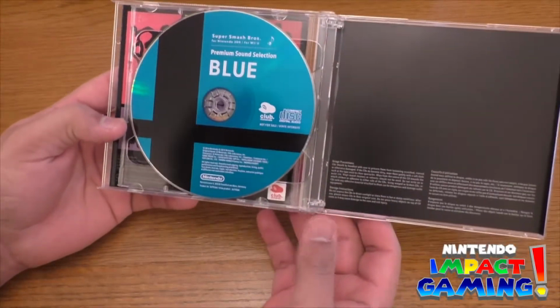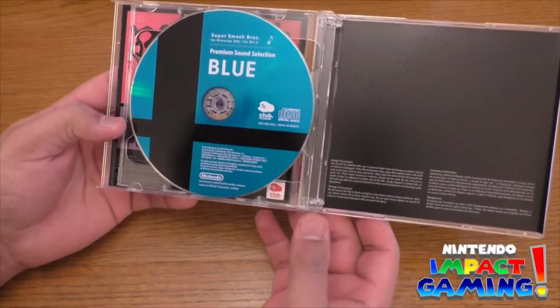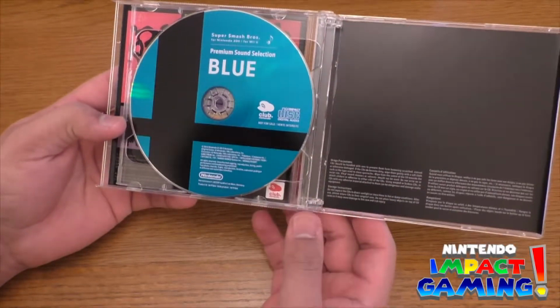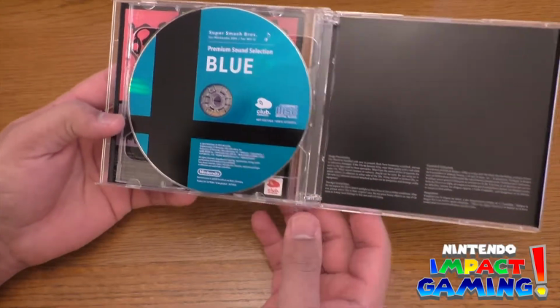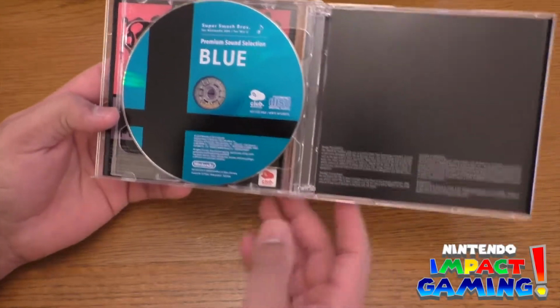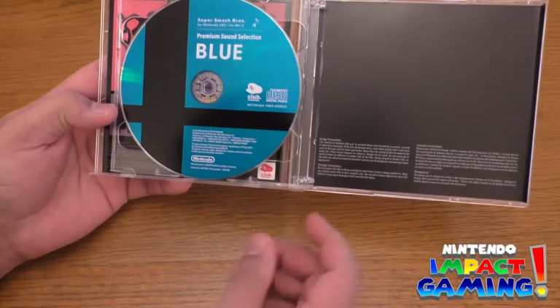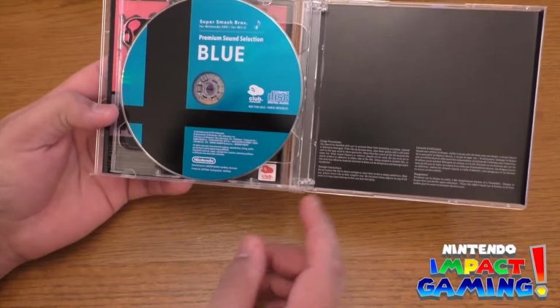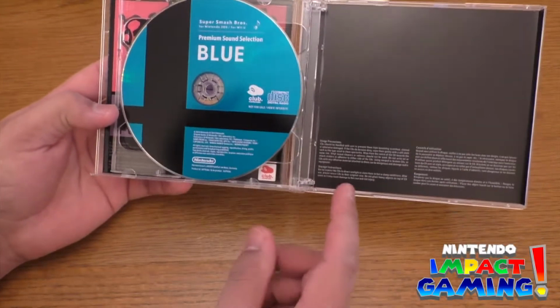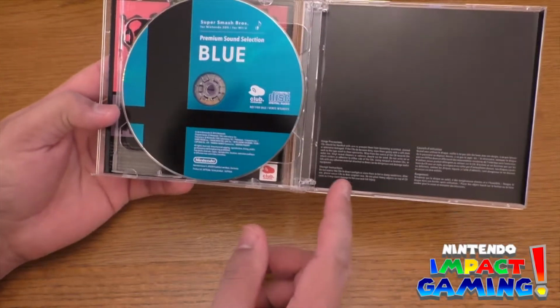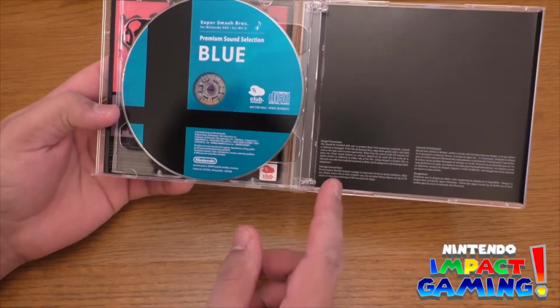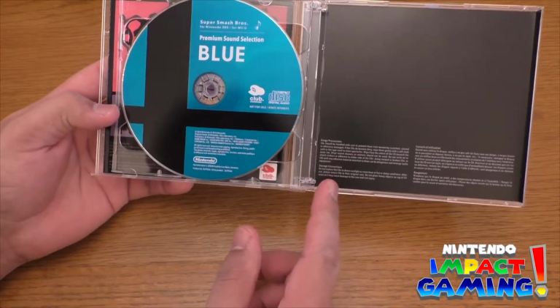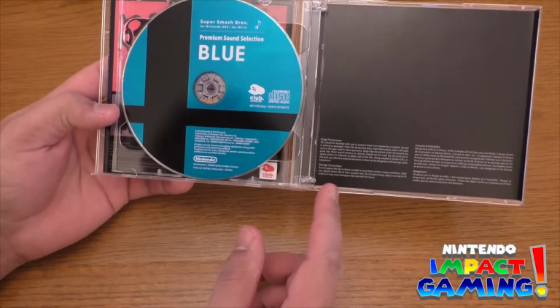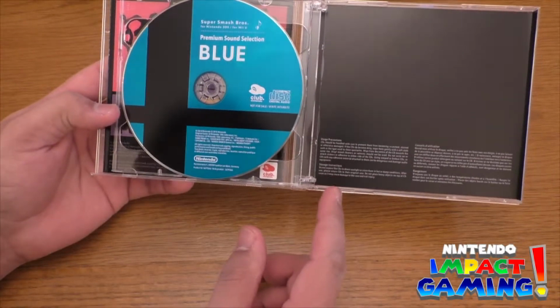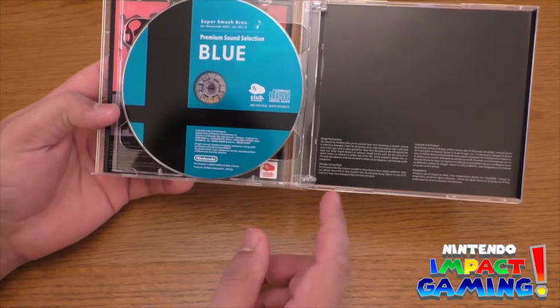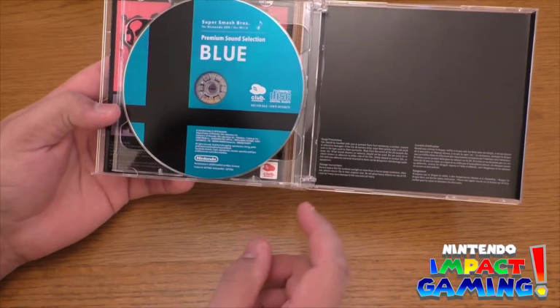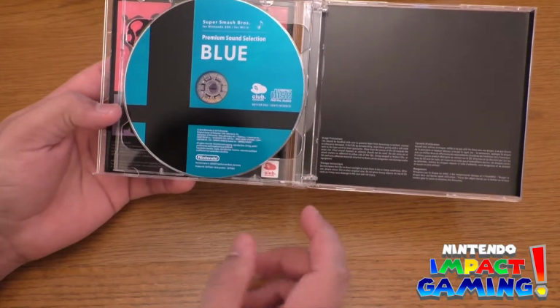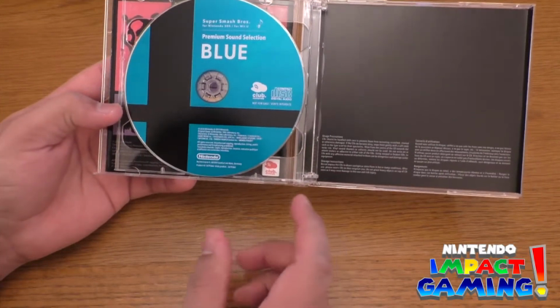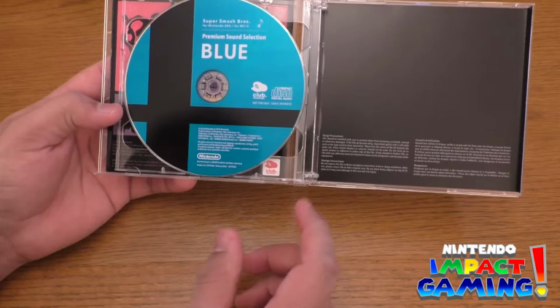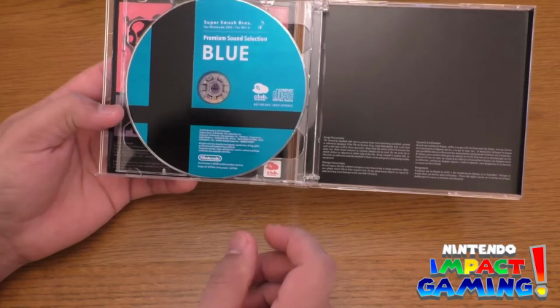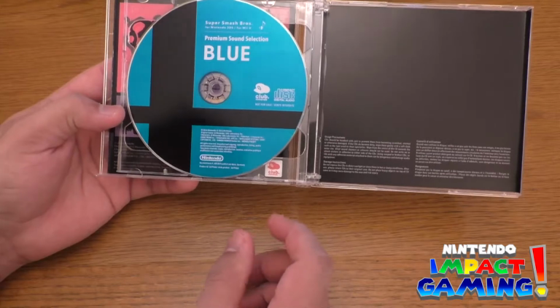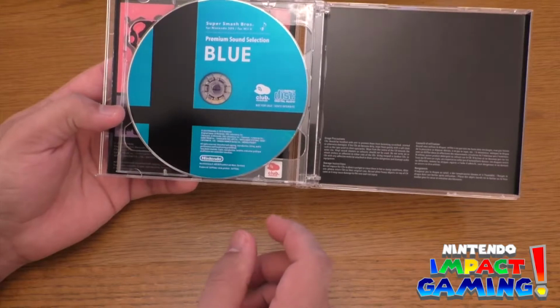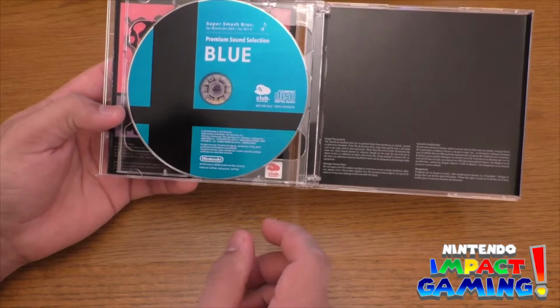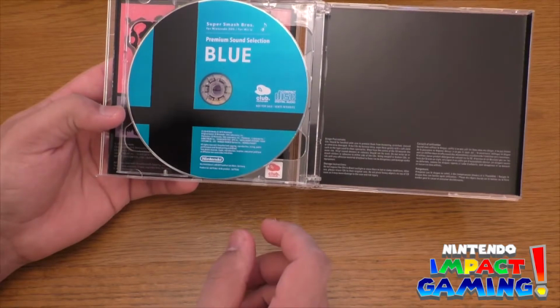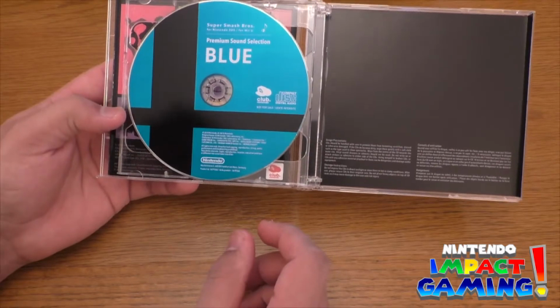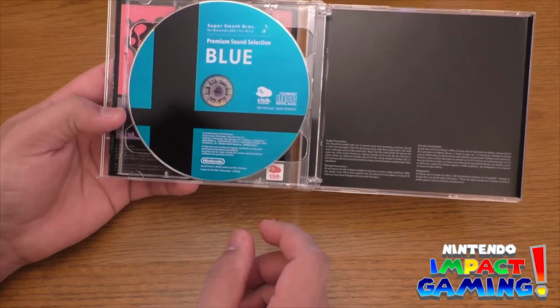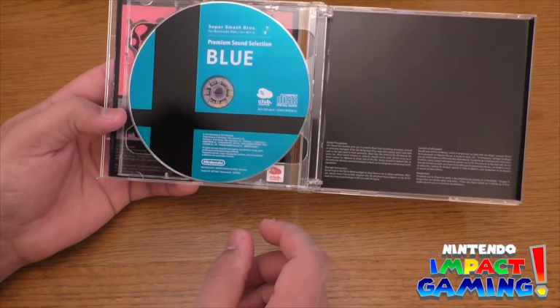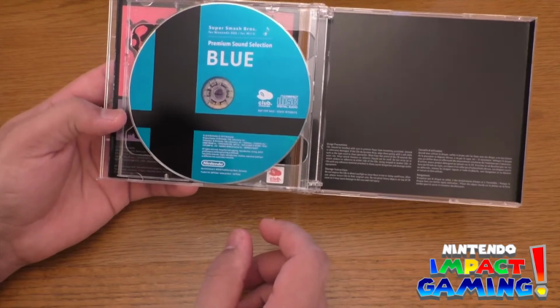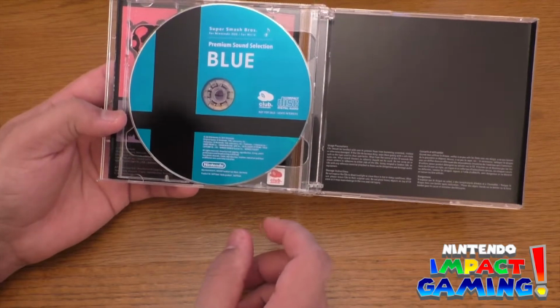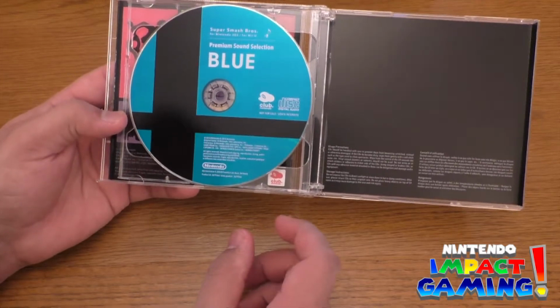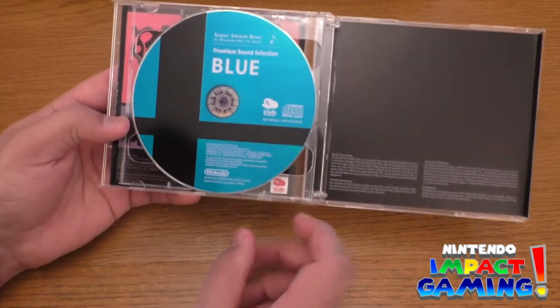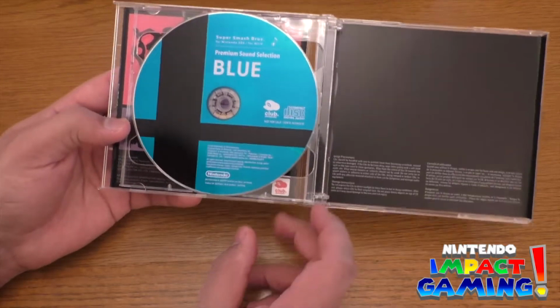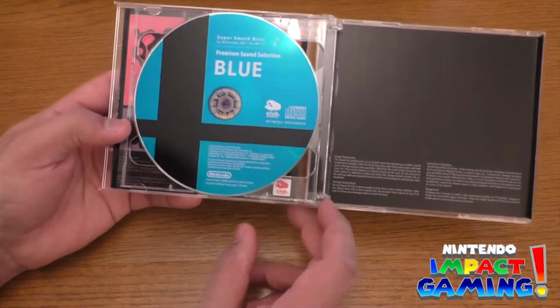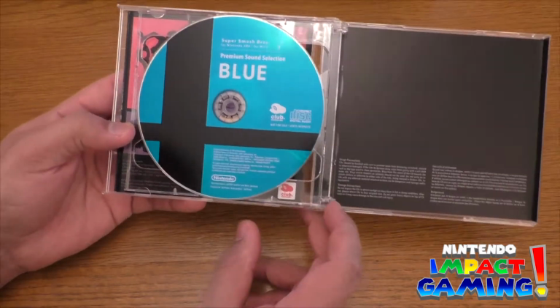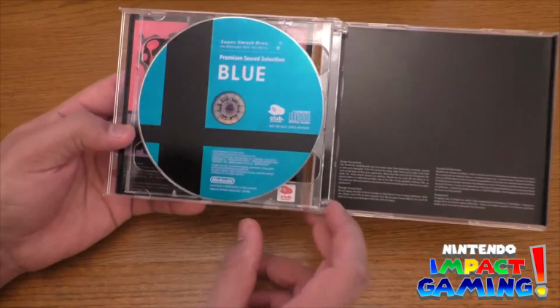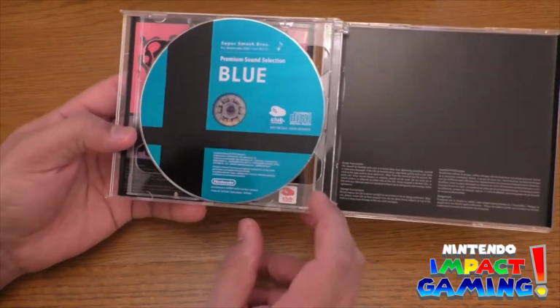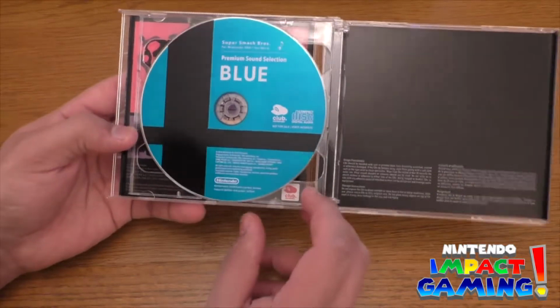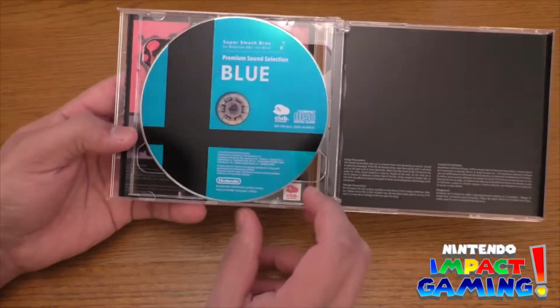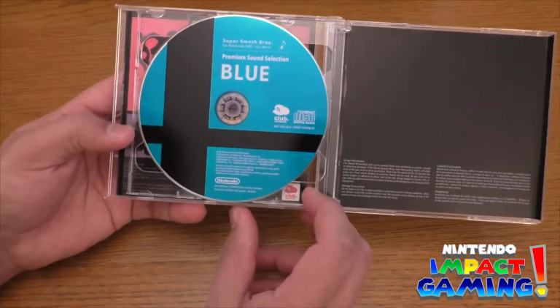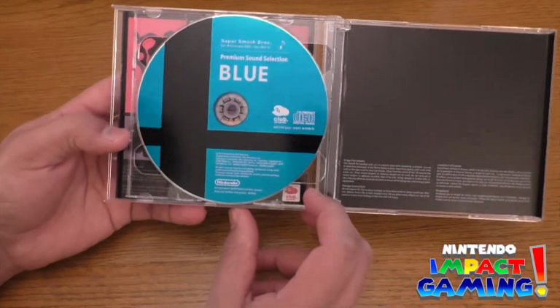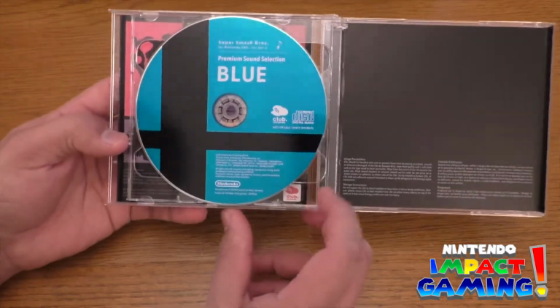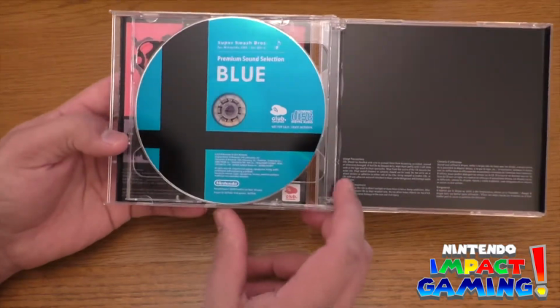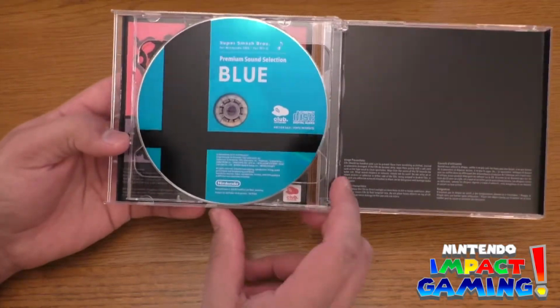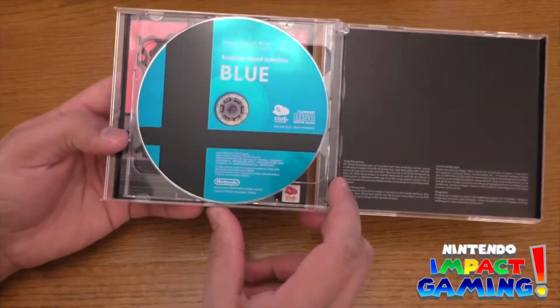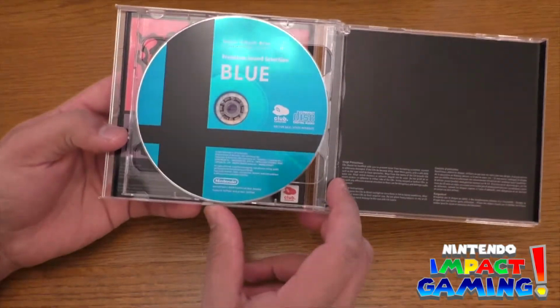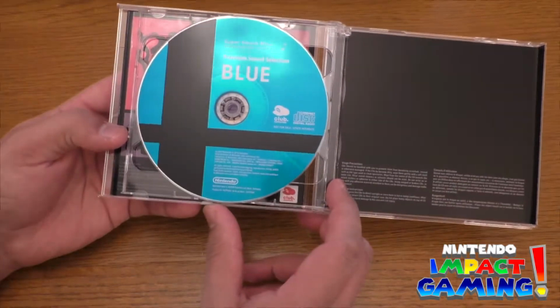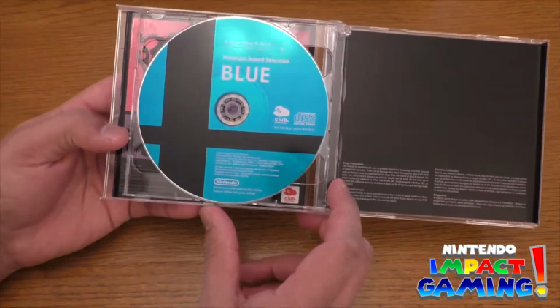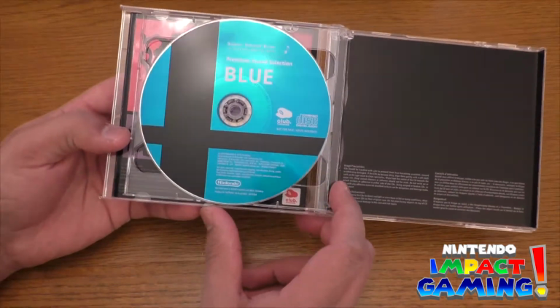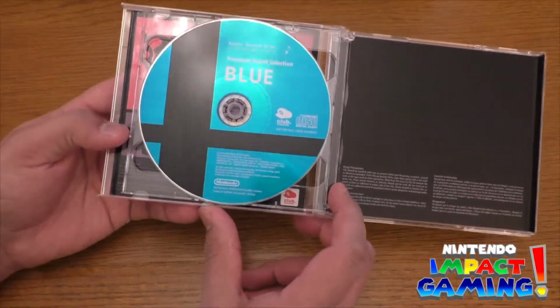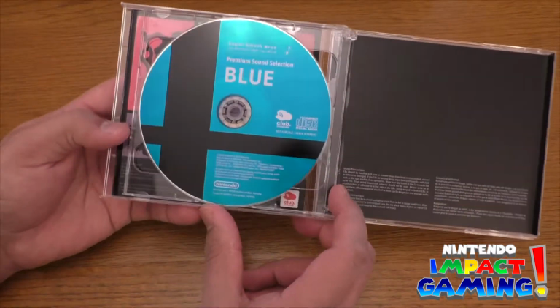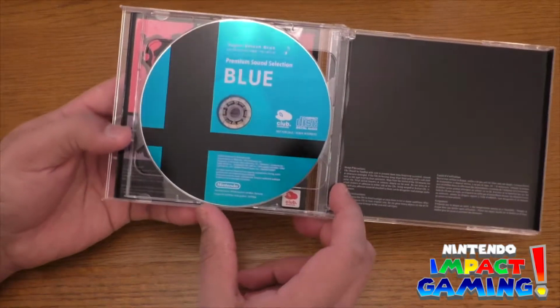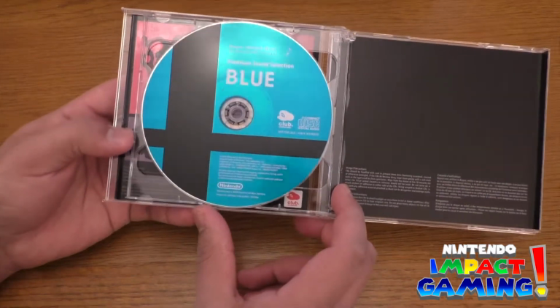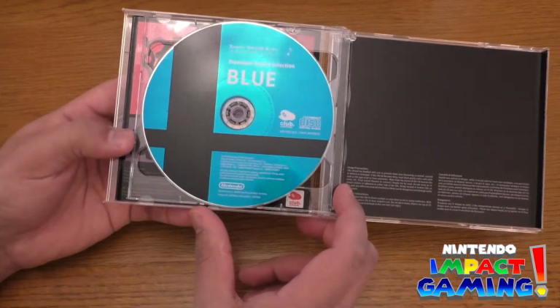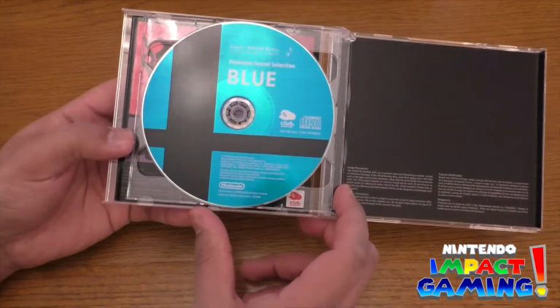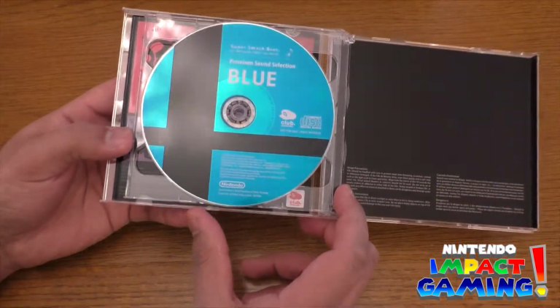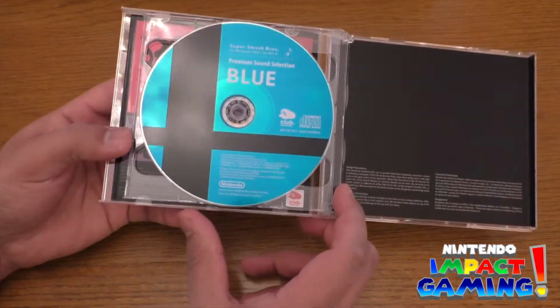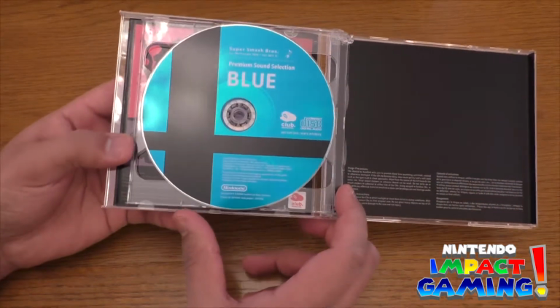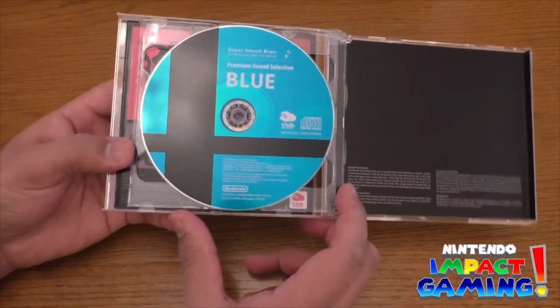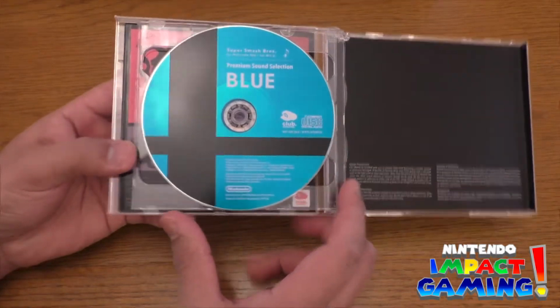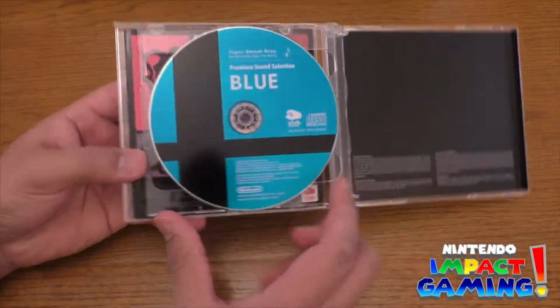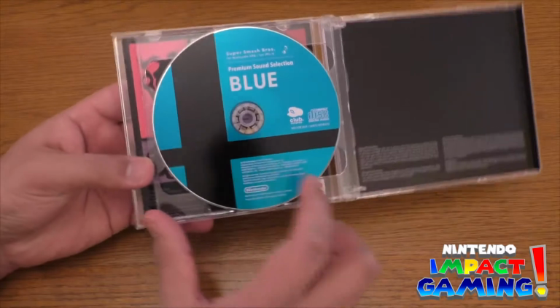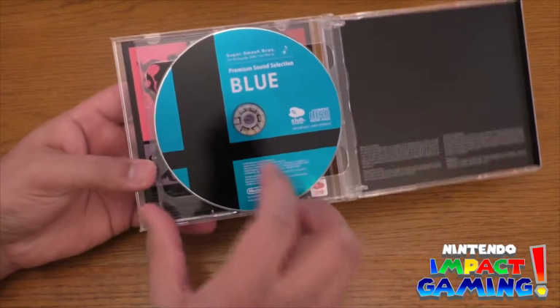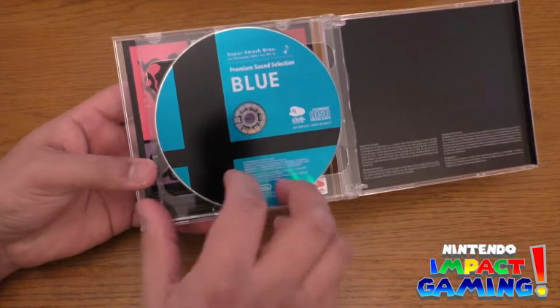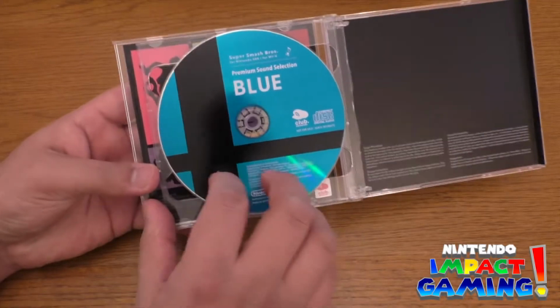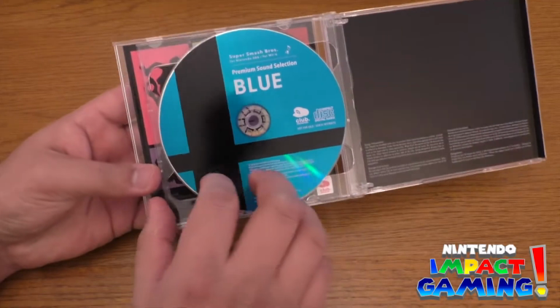Just a bit of usage precautions — you can't play this unfortunately on your Wii or your Wii U system, but you can bring it into your laptop or your computer.